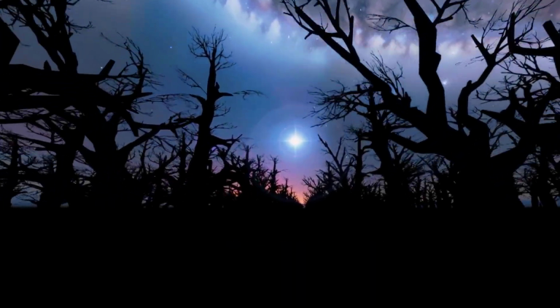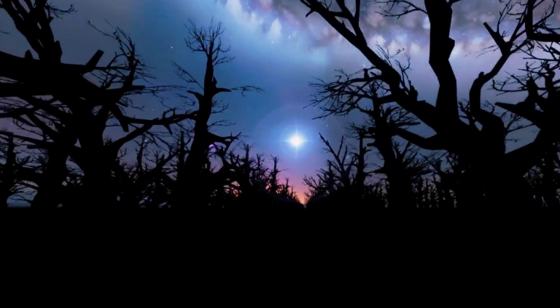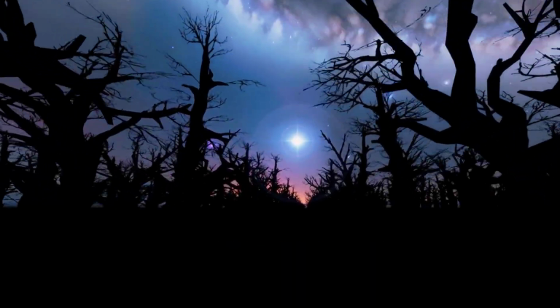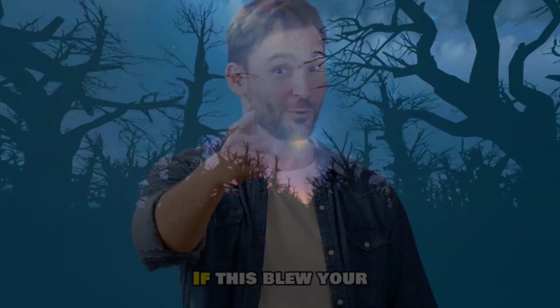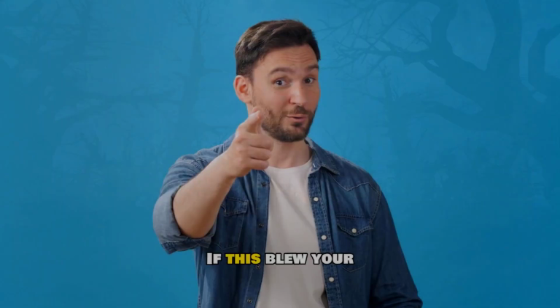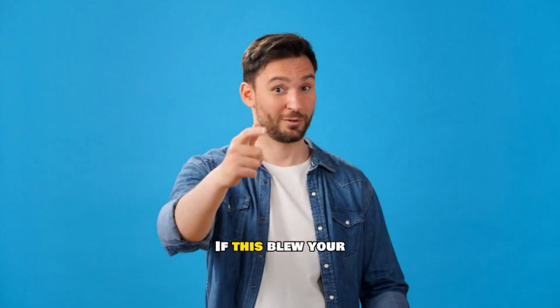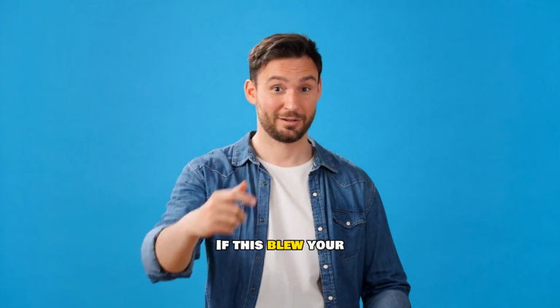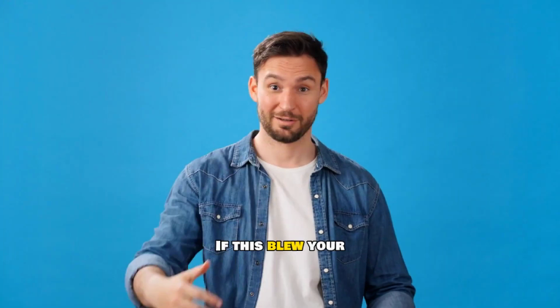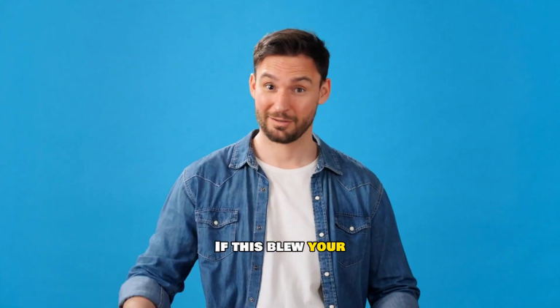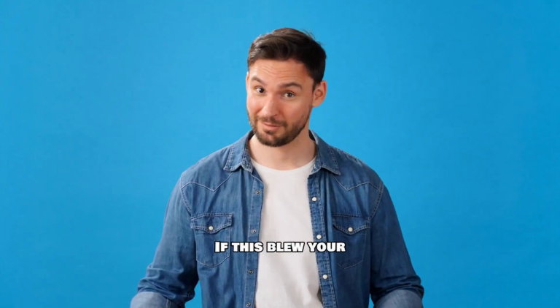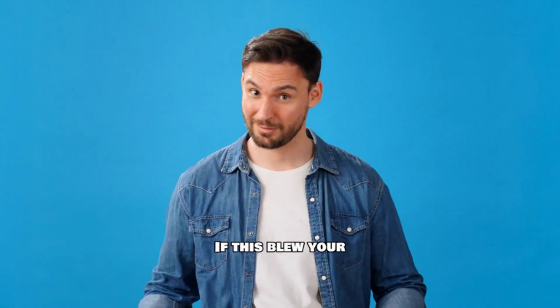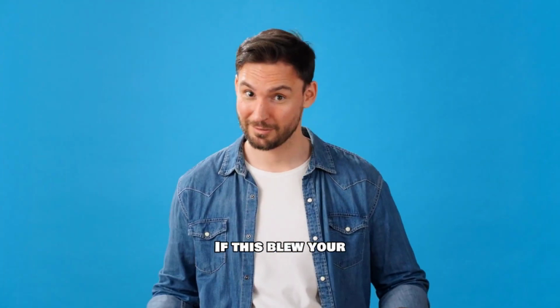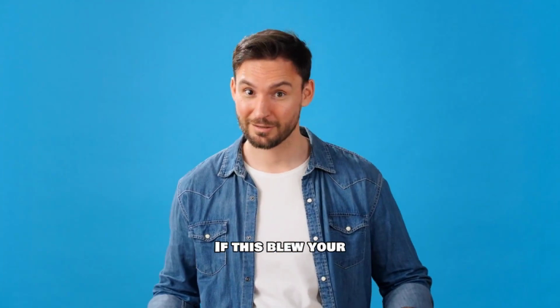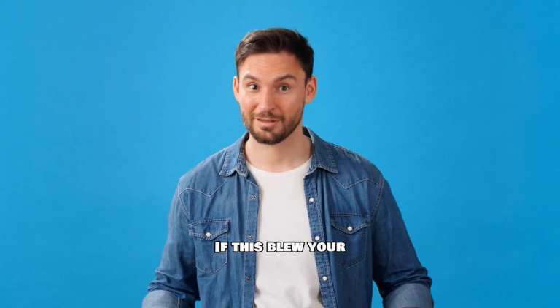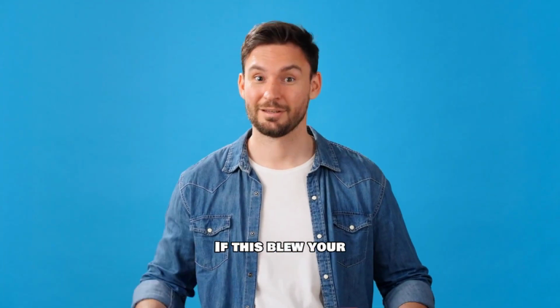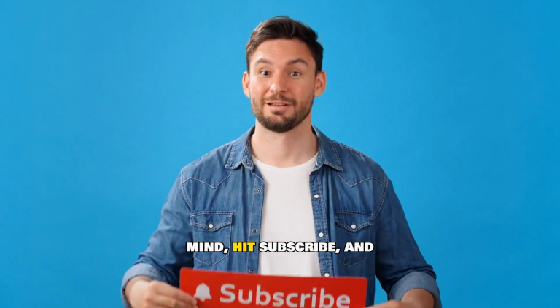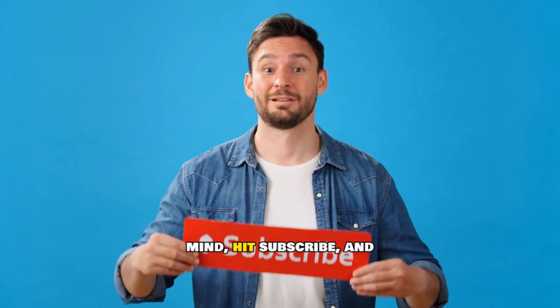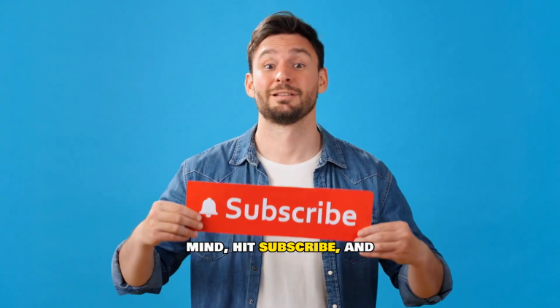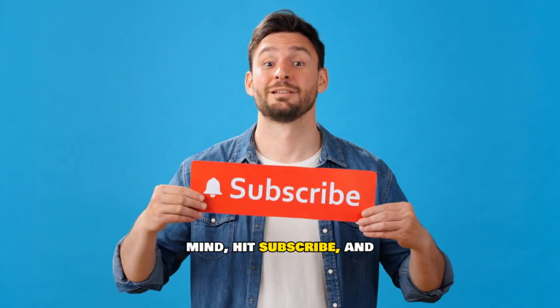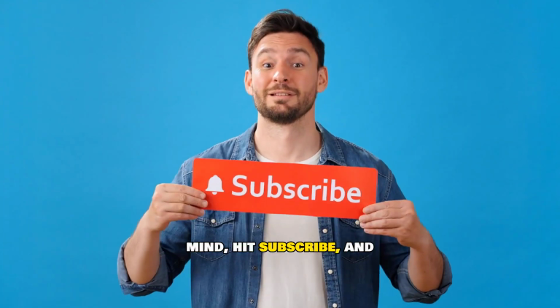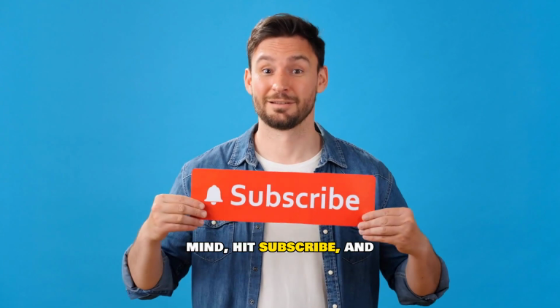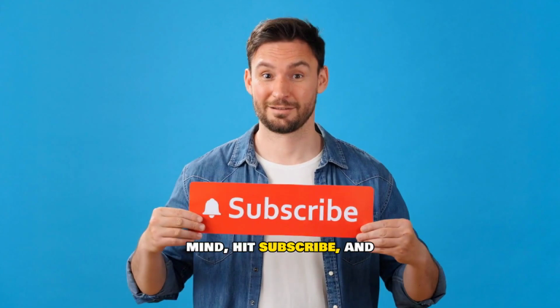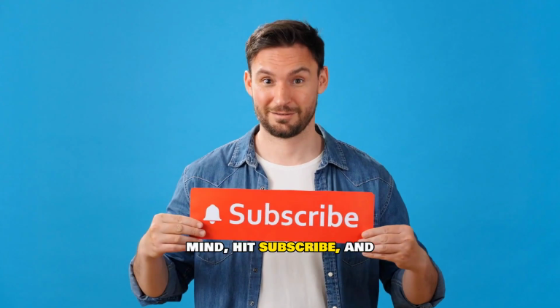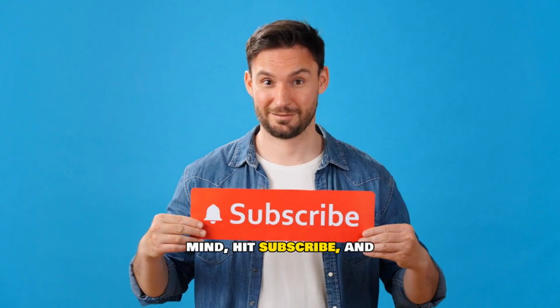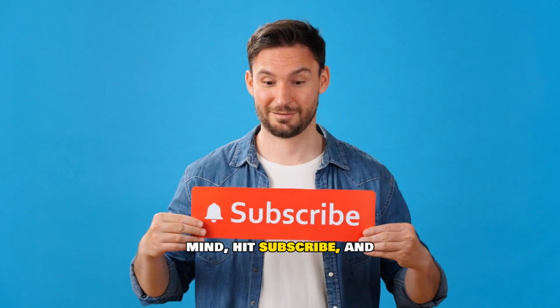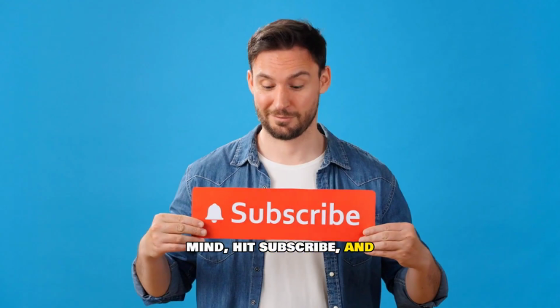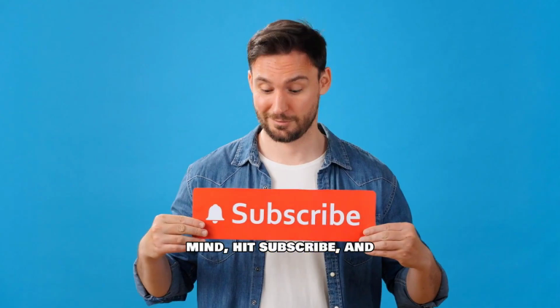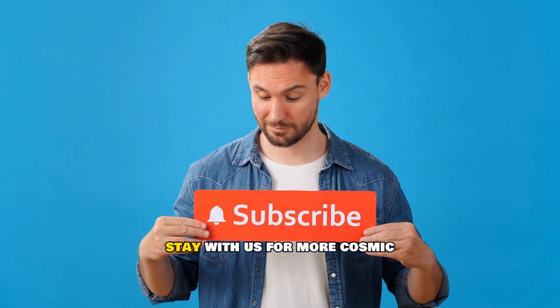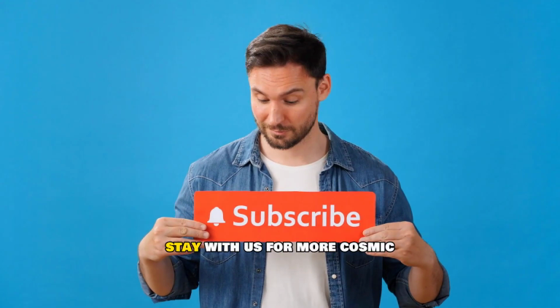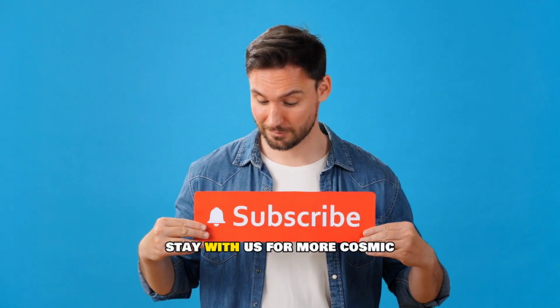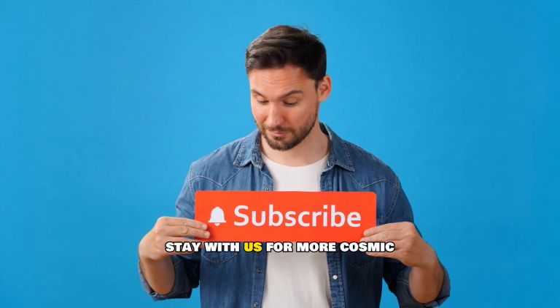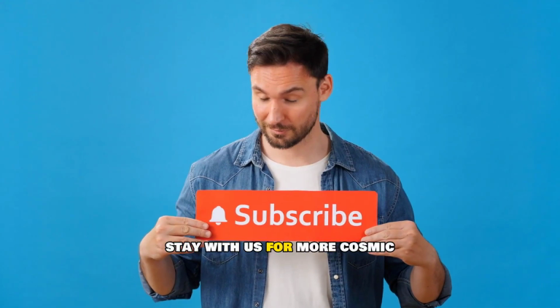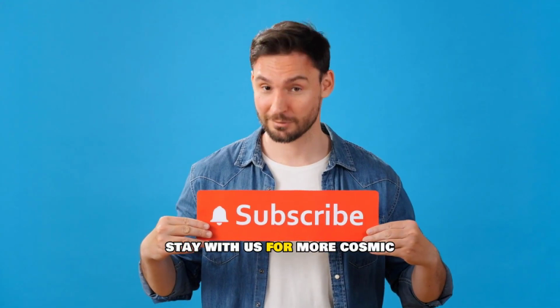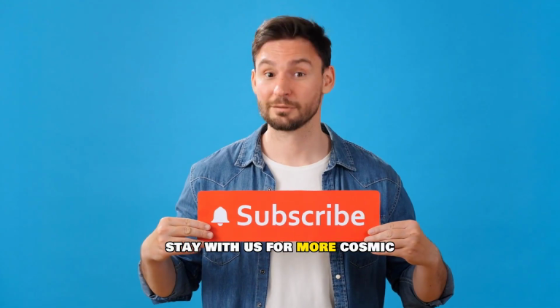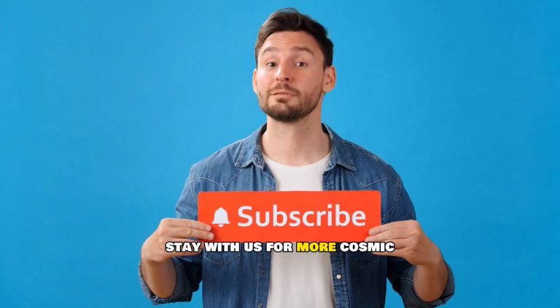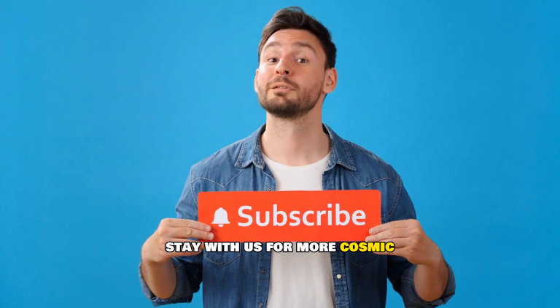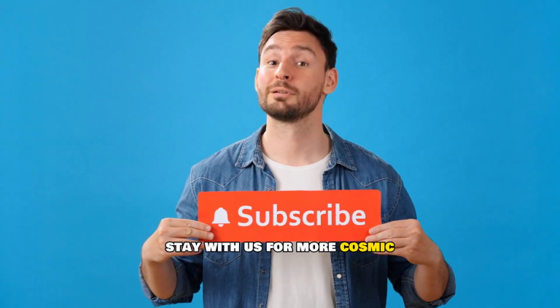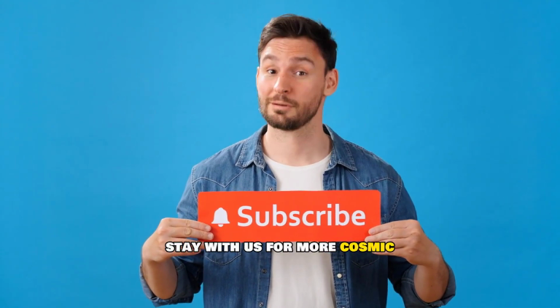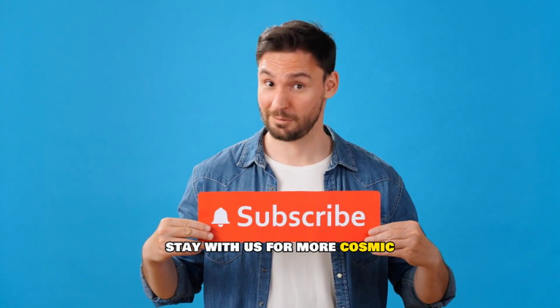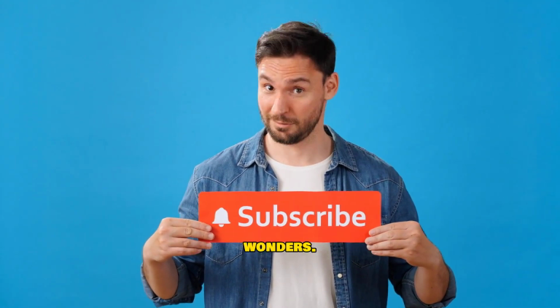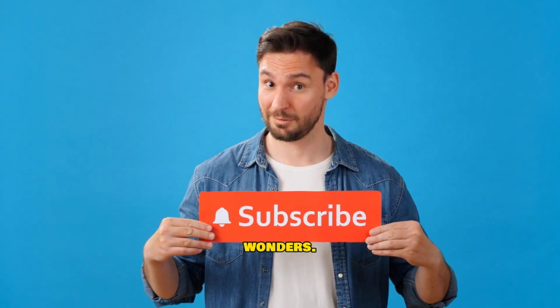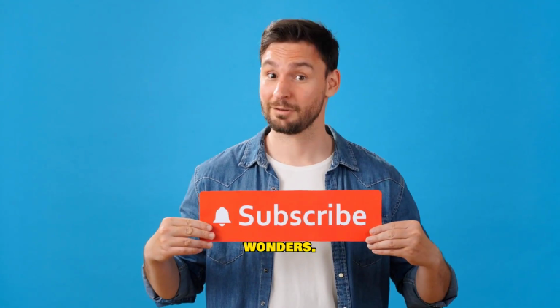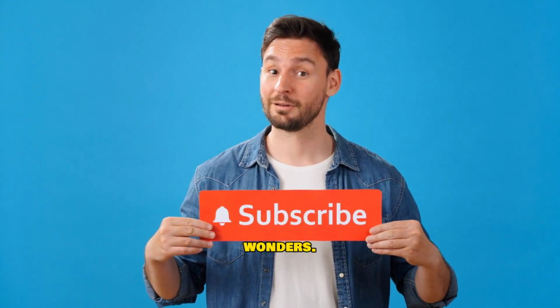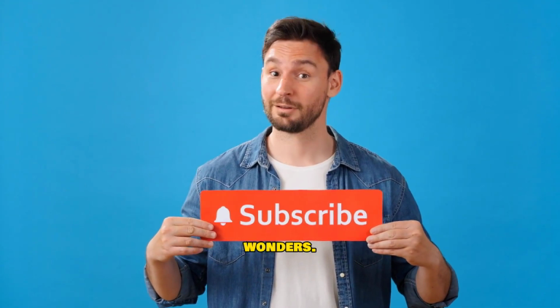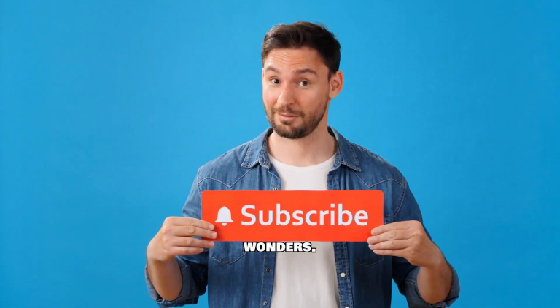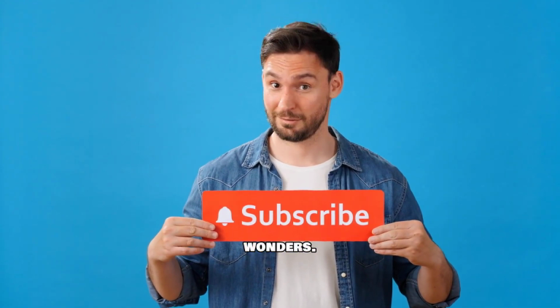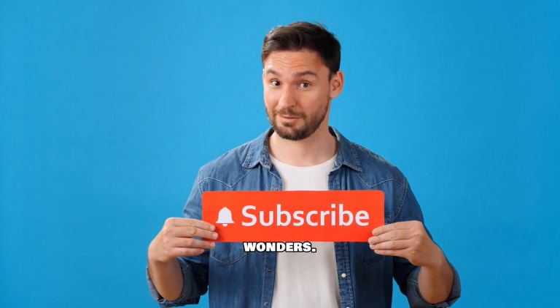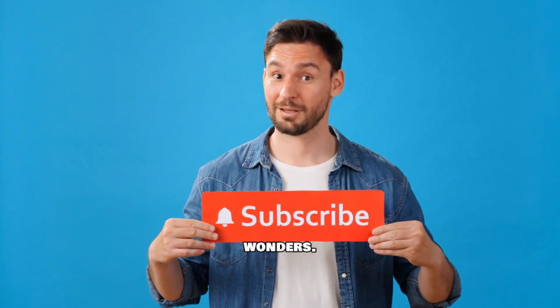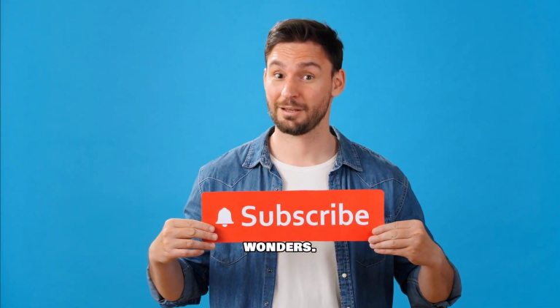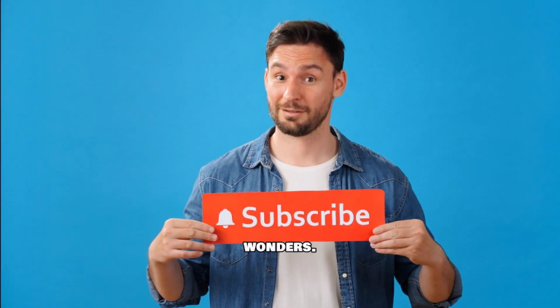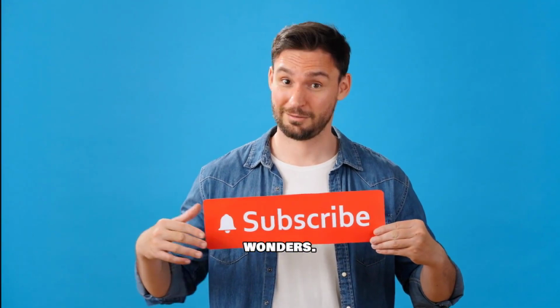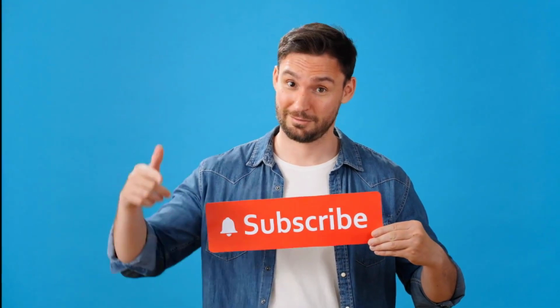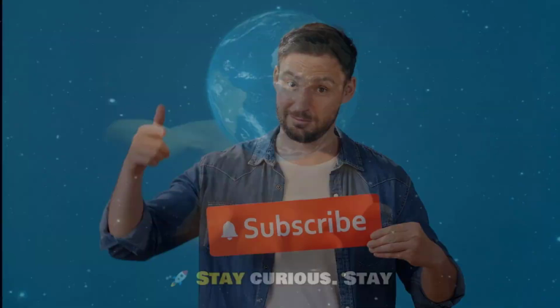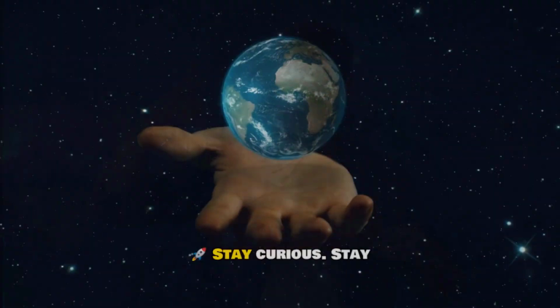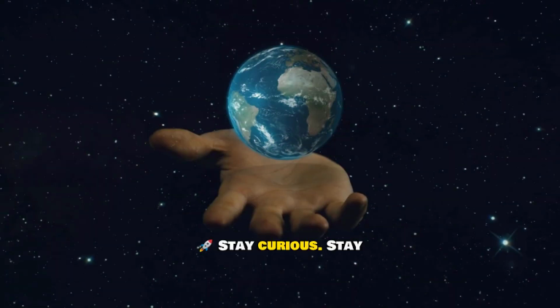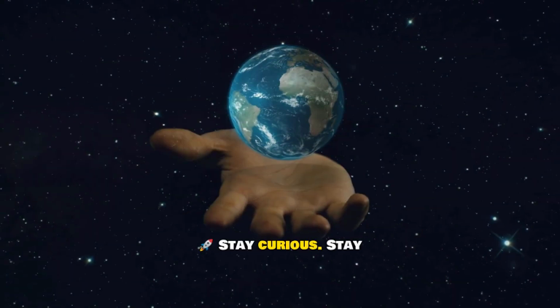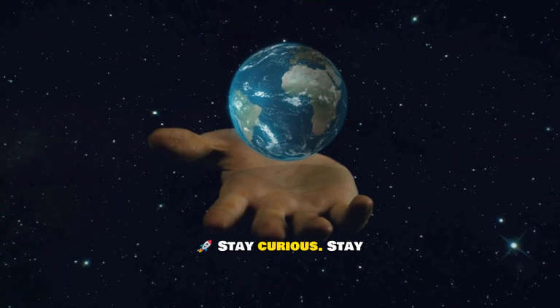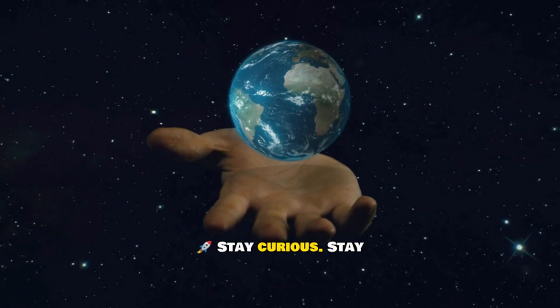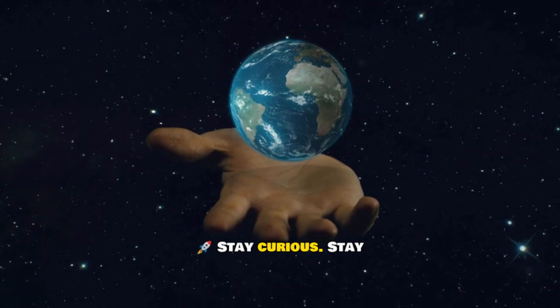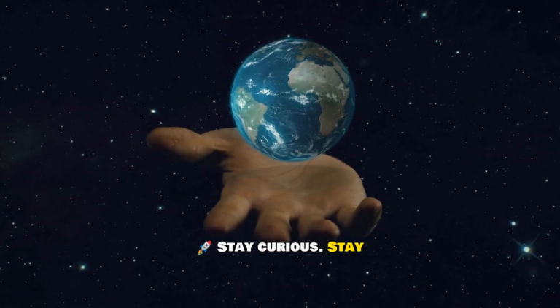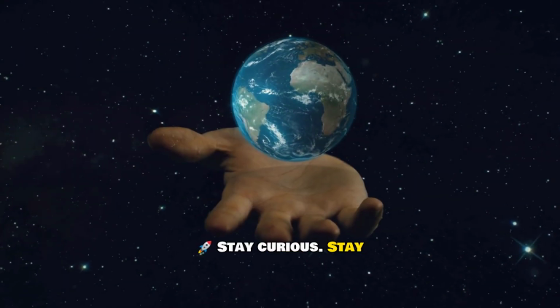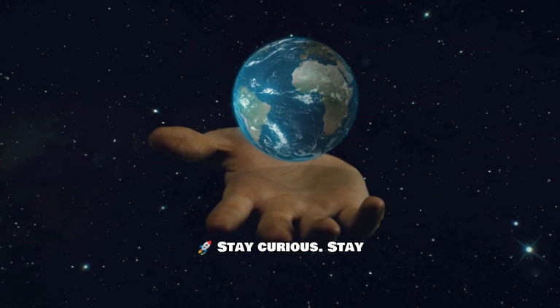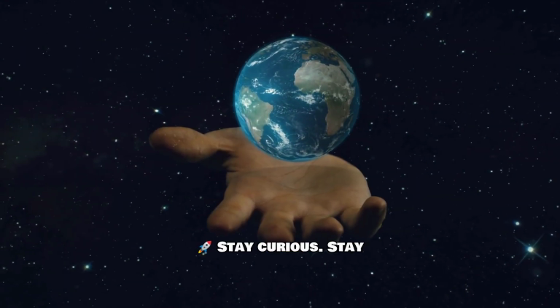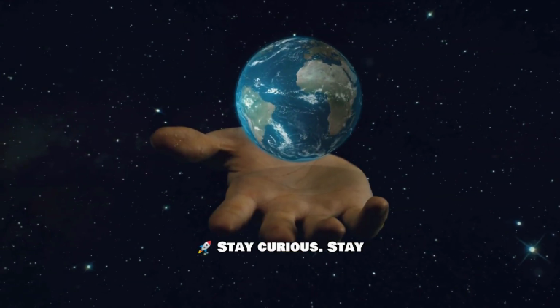If this blew your mind, hit subscribe and stay with us for more cosmic wonders. Stay curious, stay cosmic!